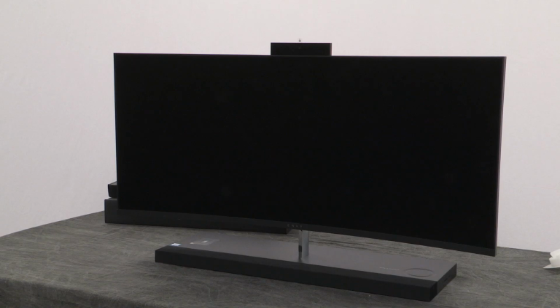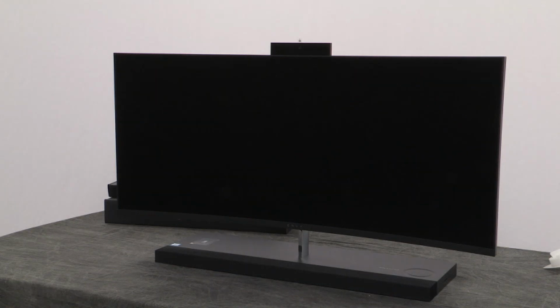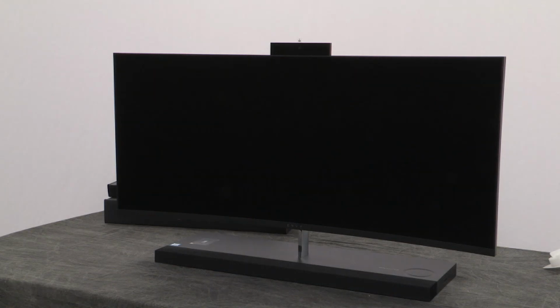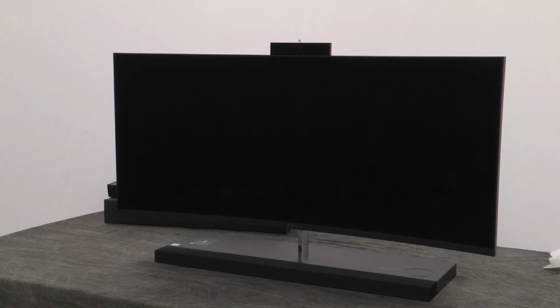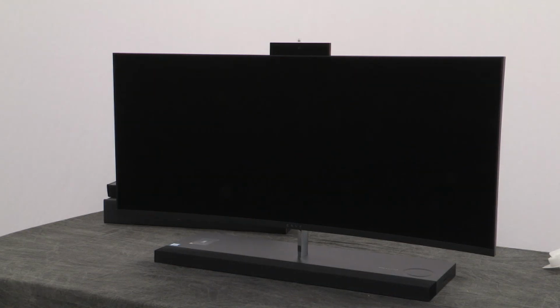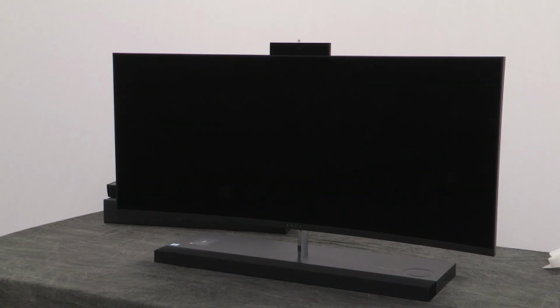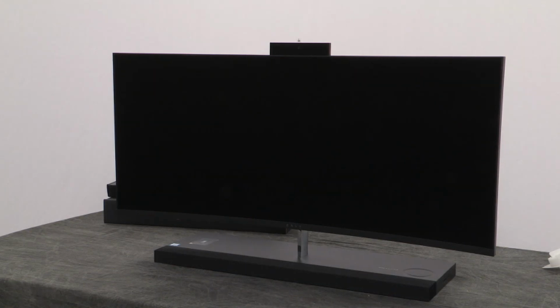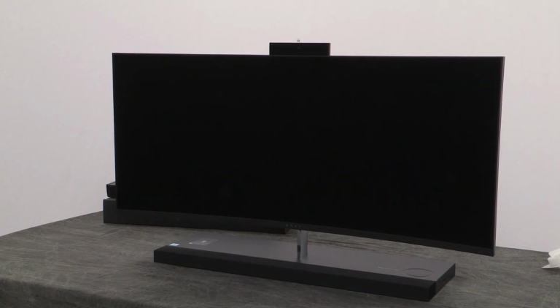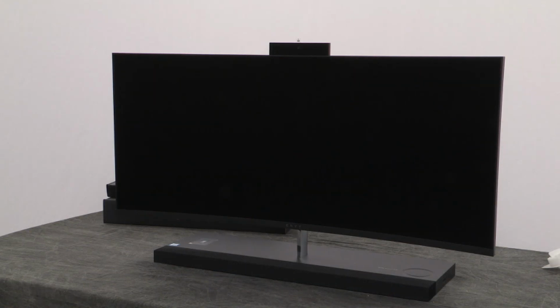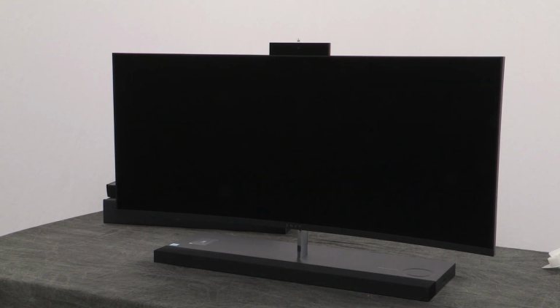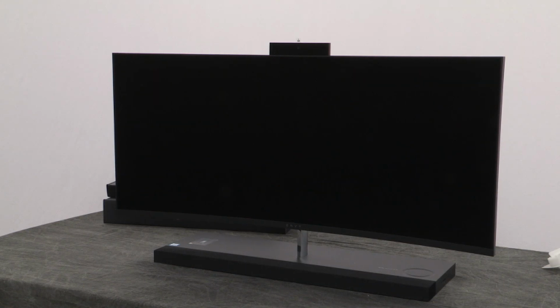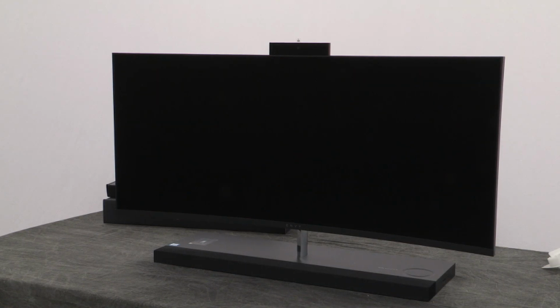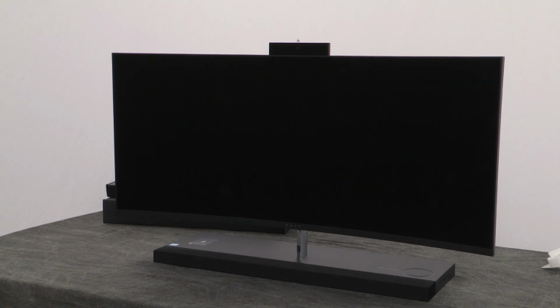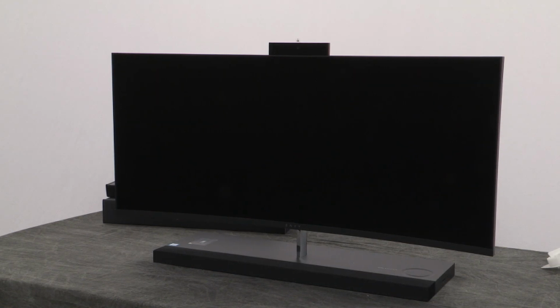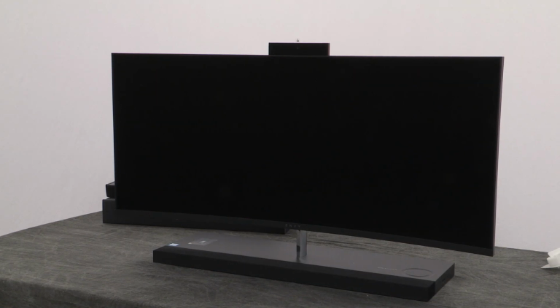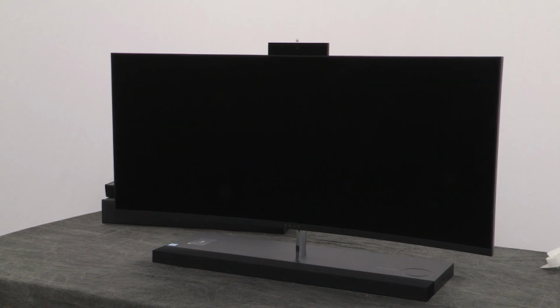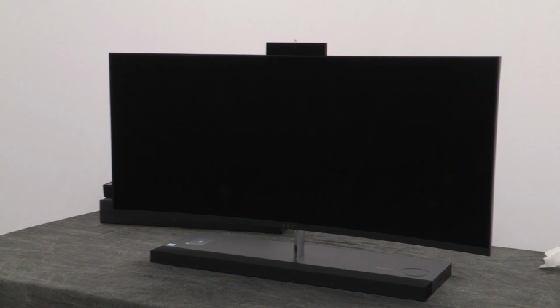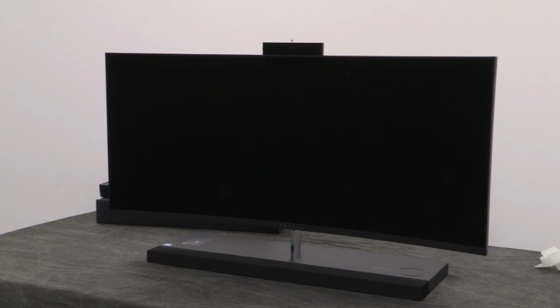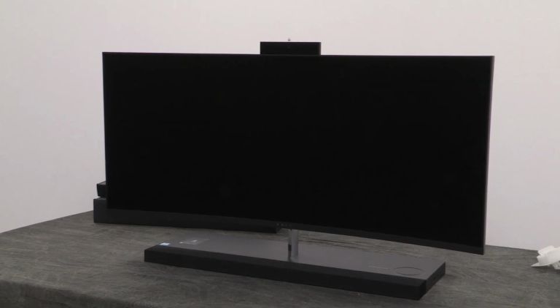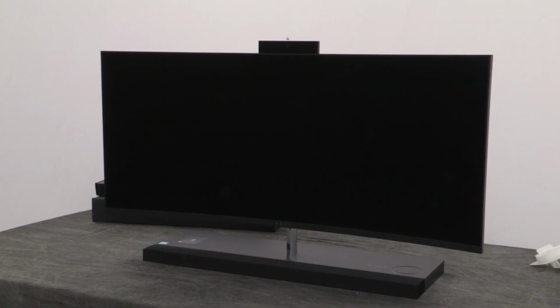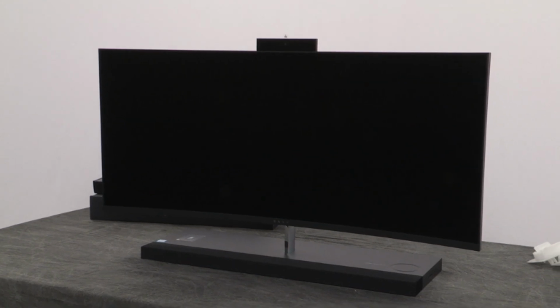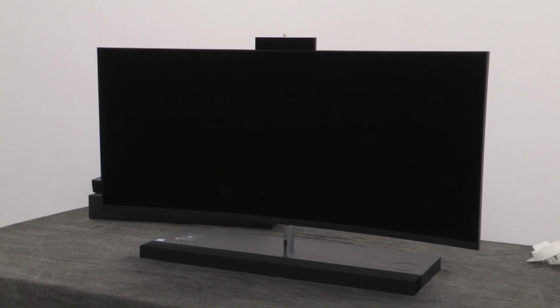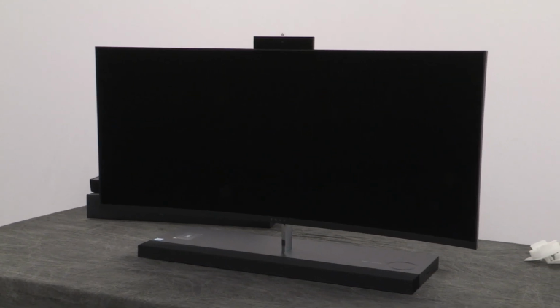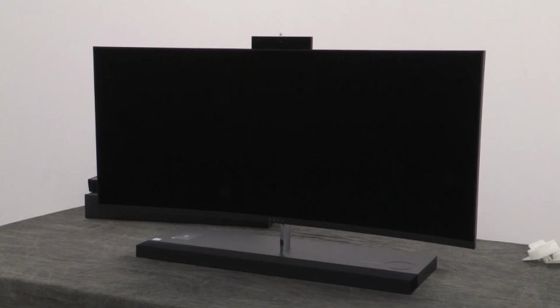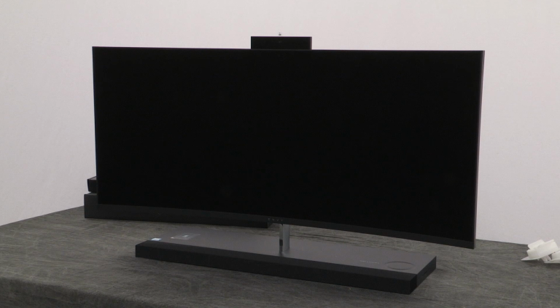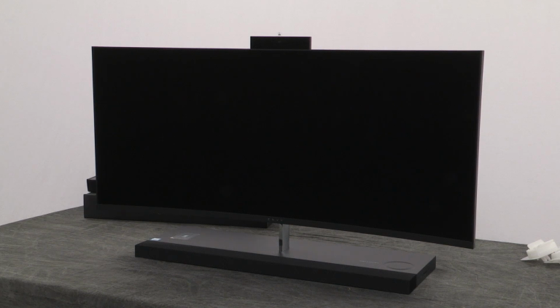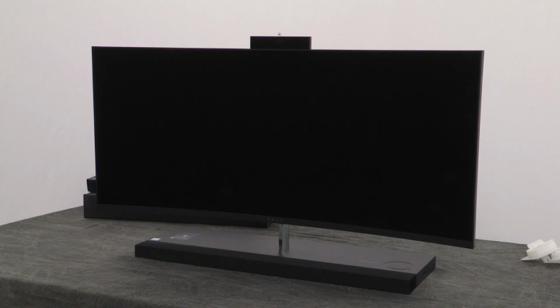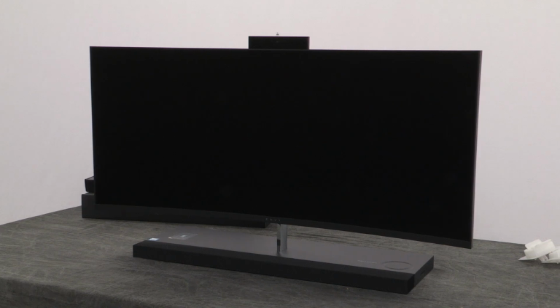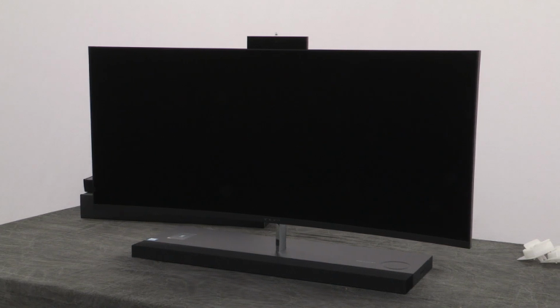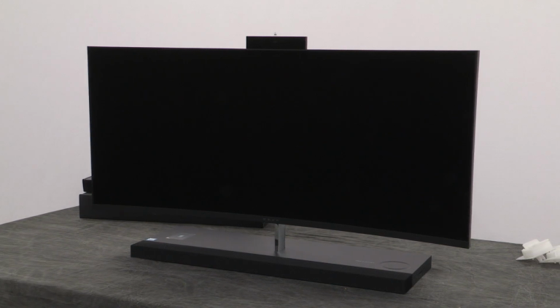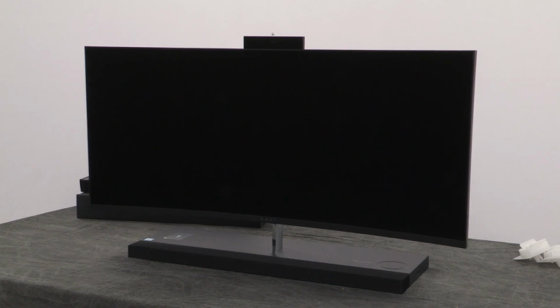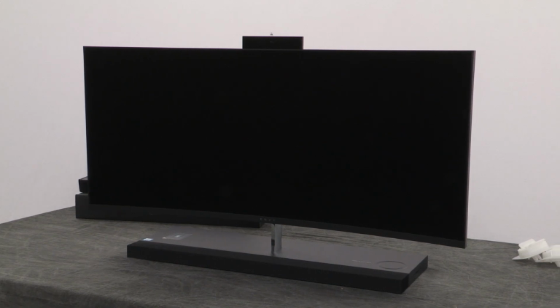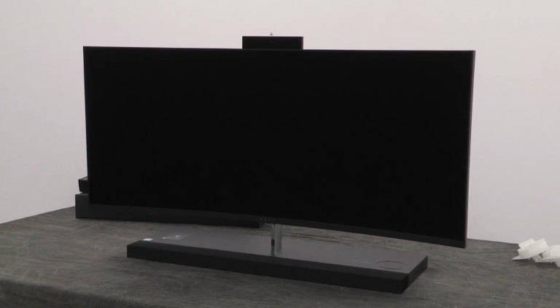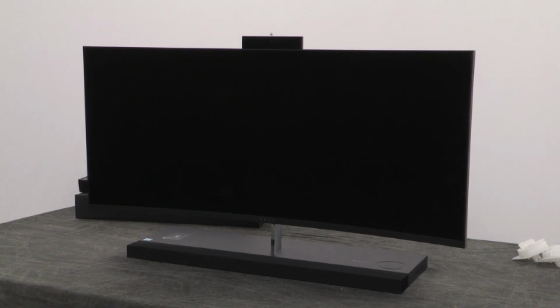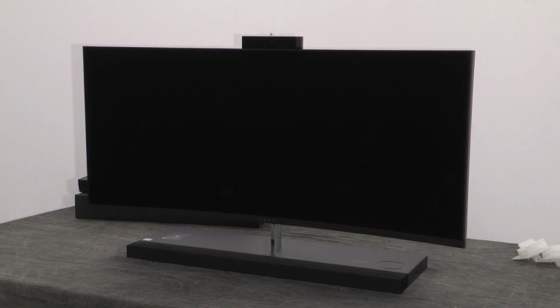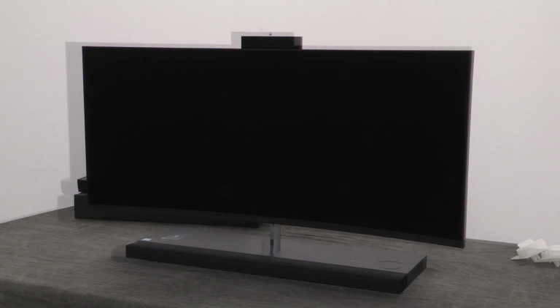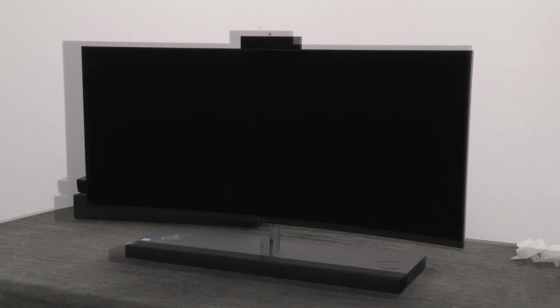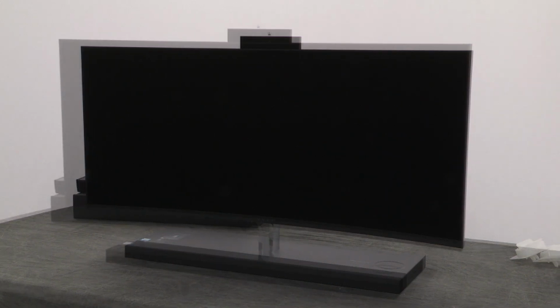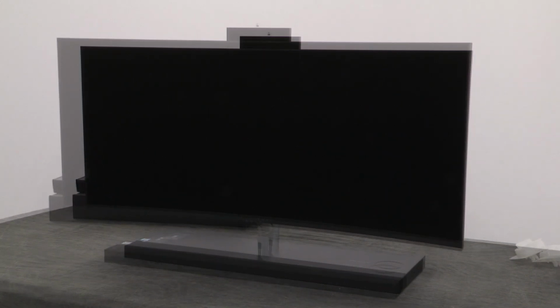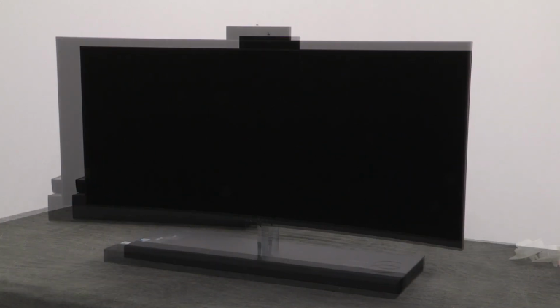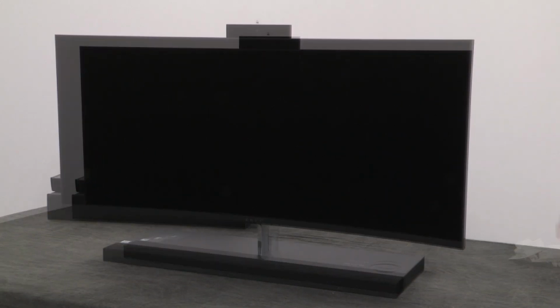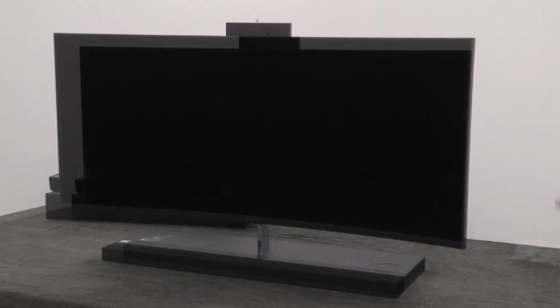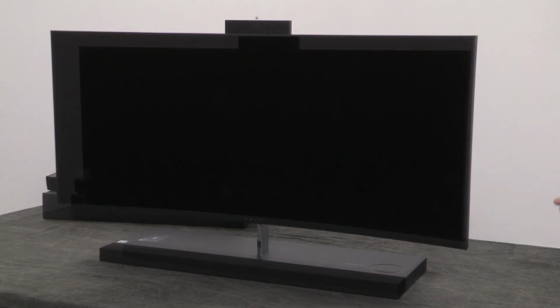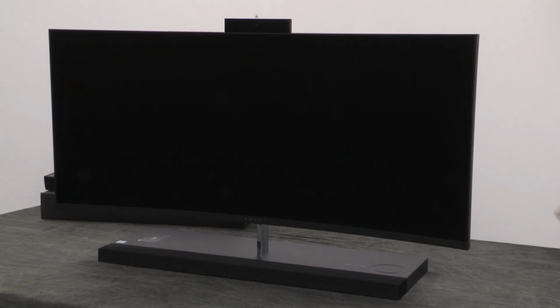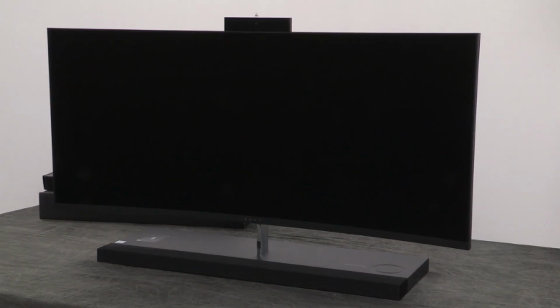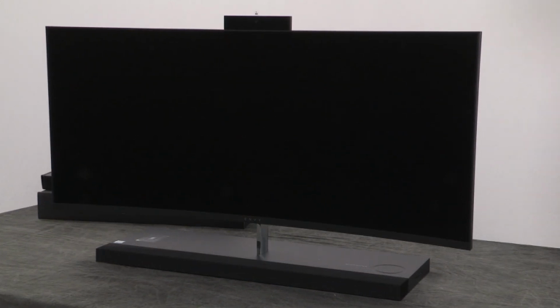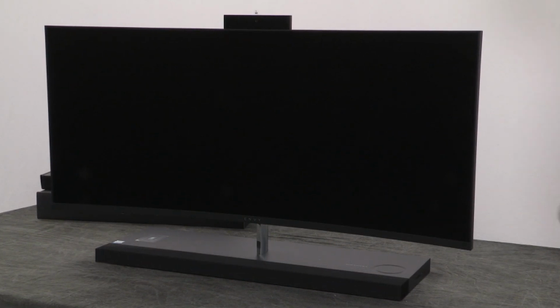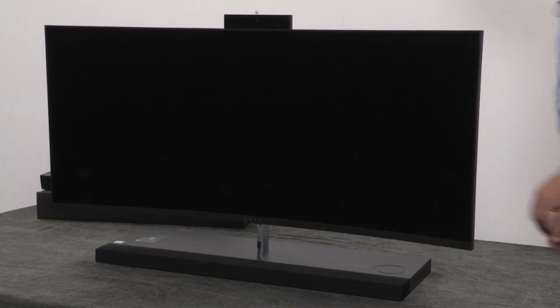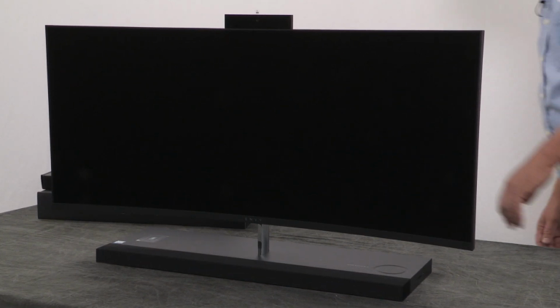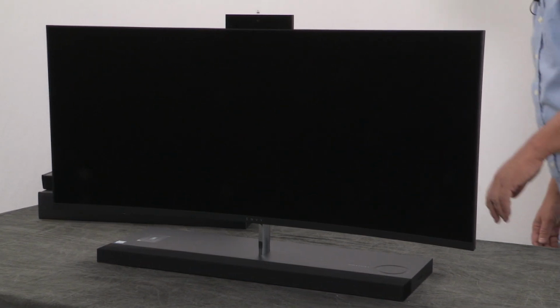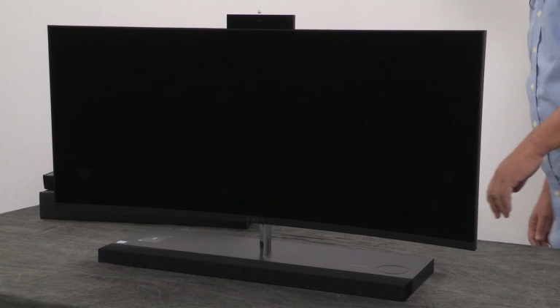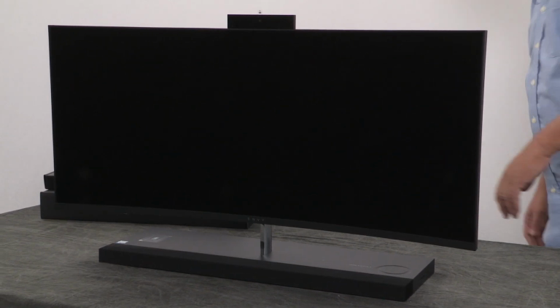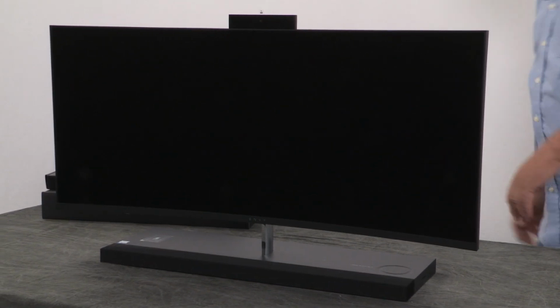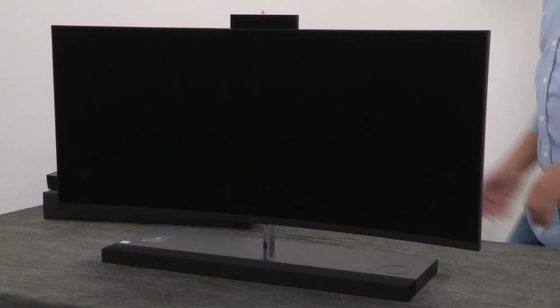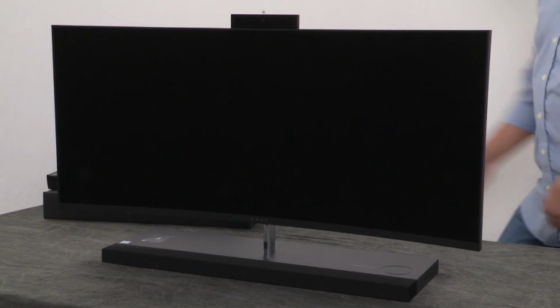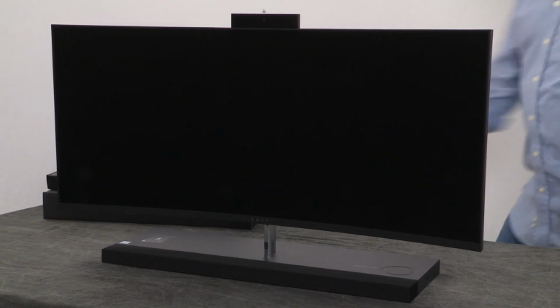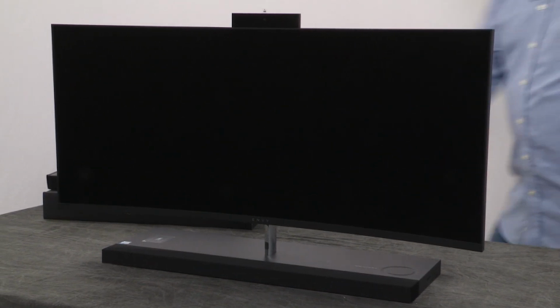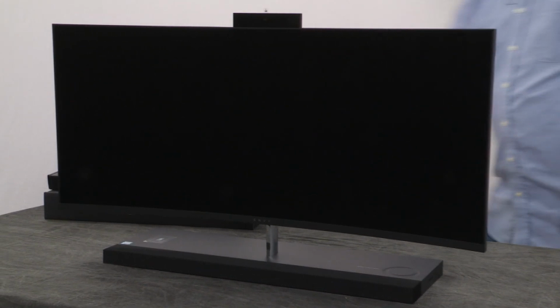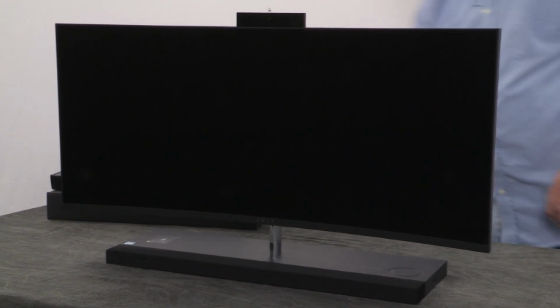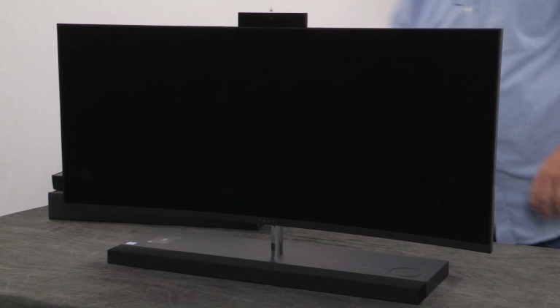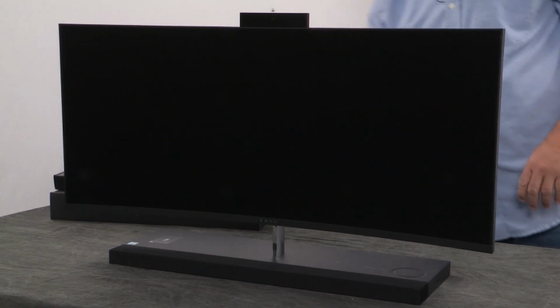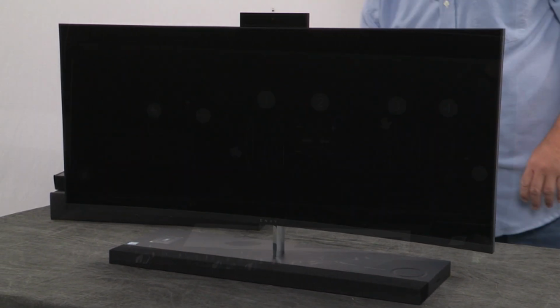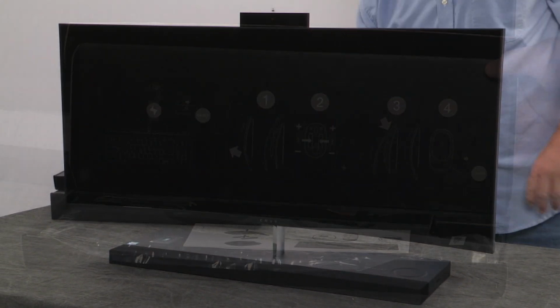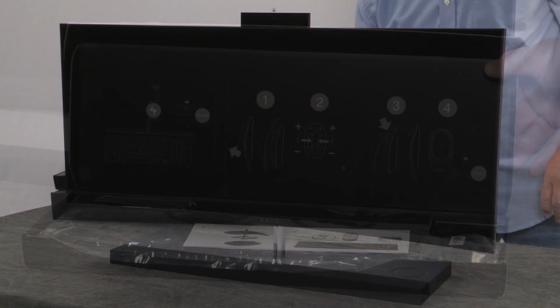On the other side there's nothing else, so it's very clean with very few cables that you really need on this one.